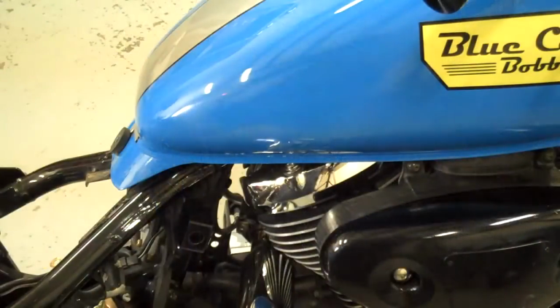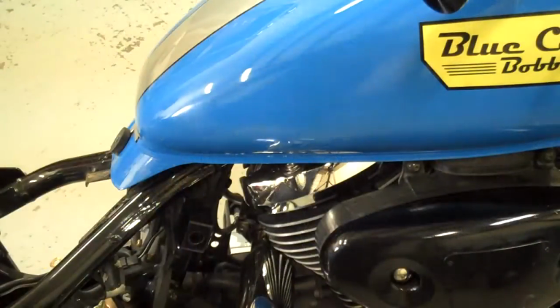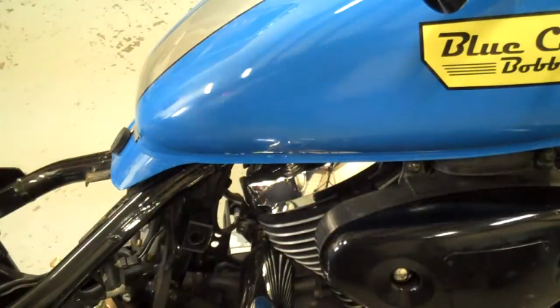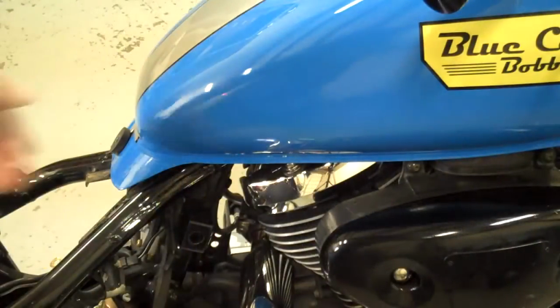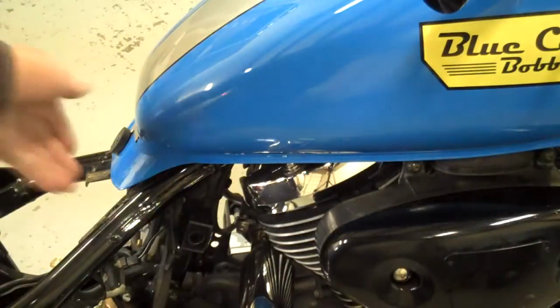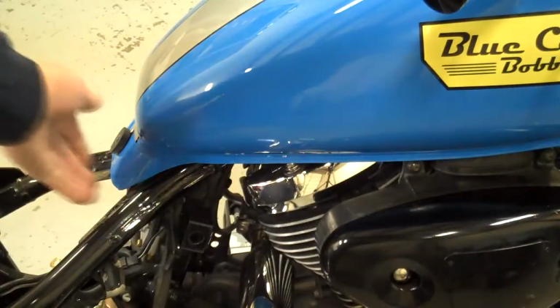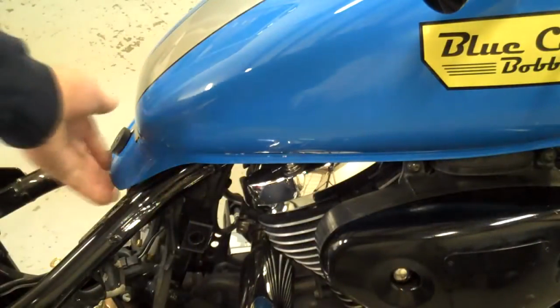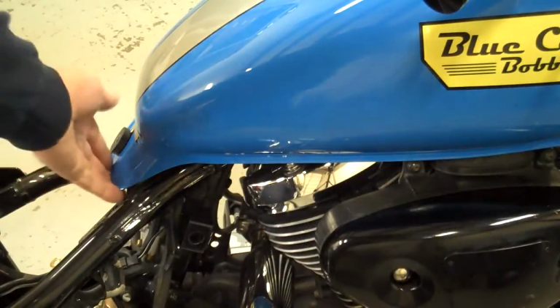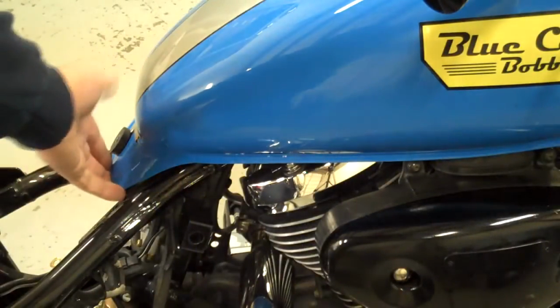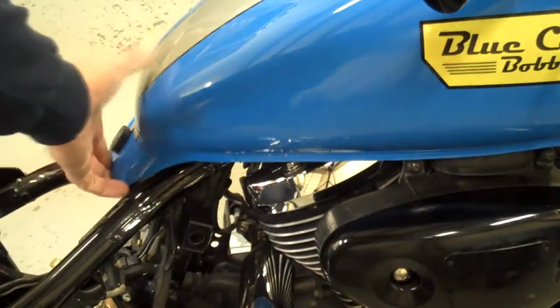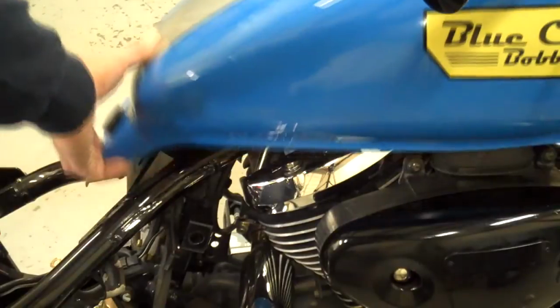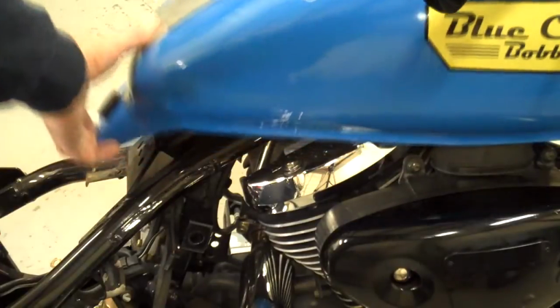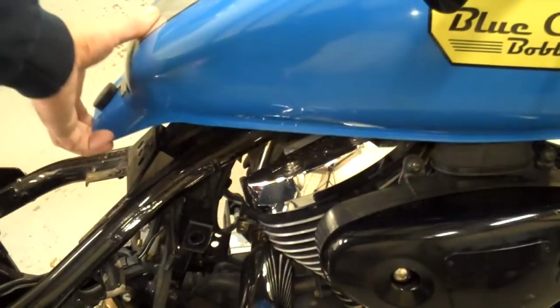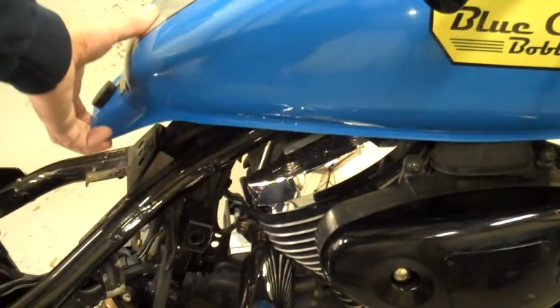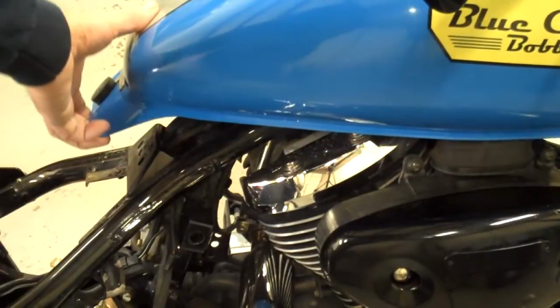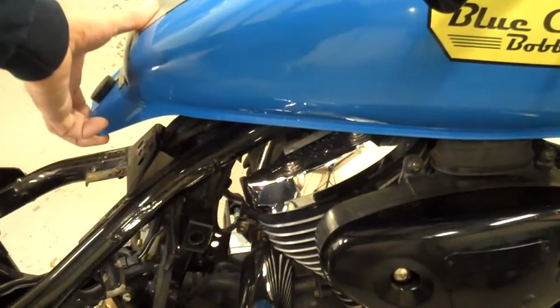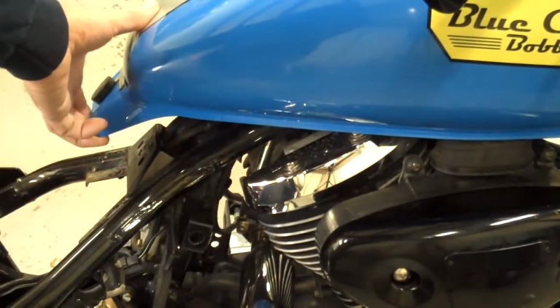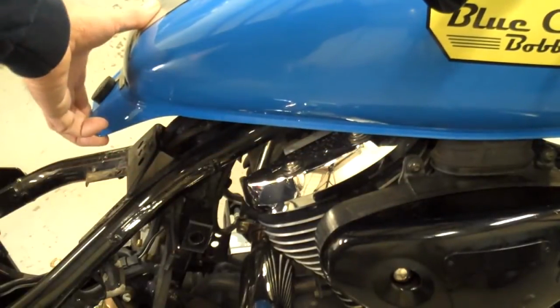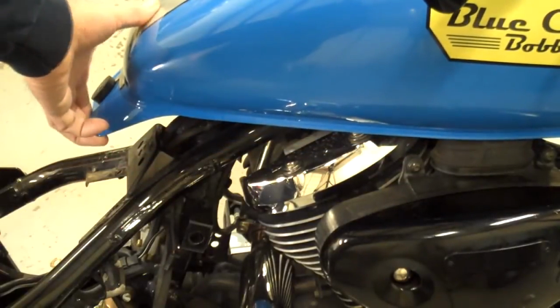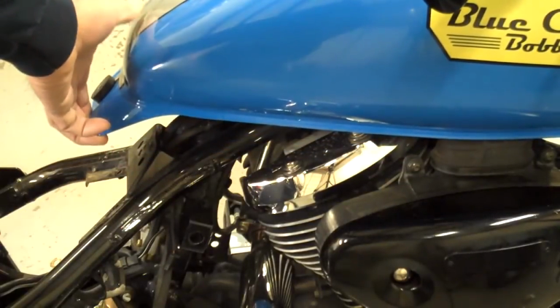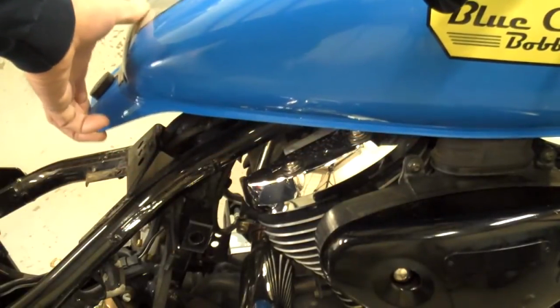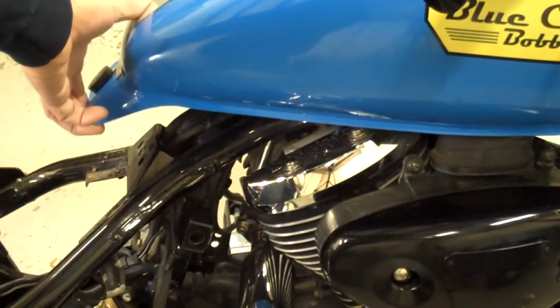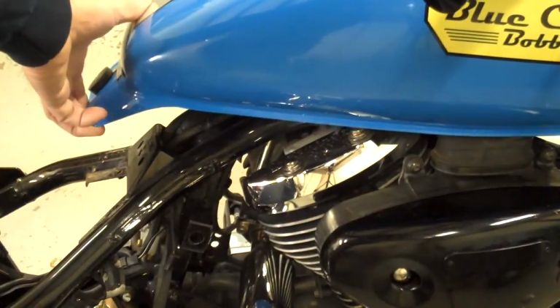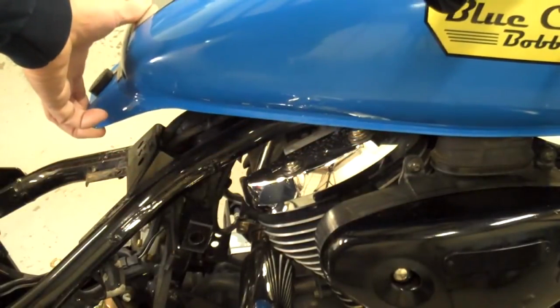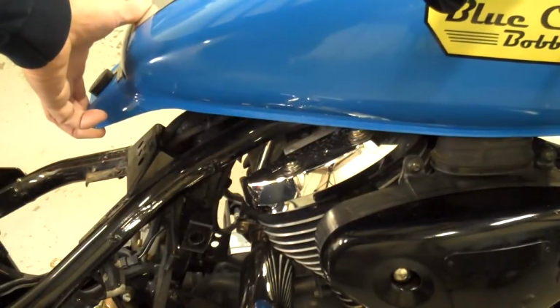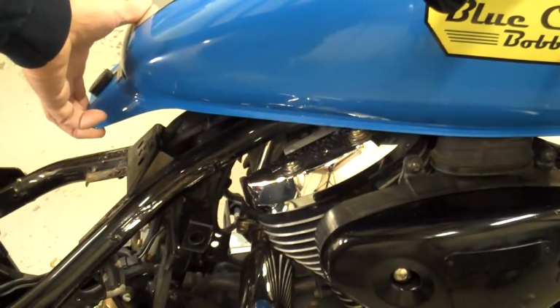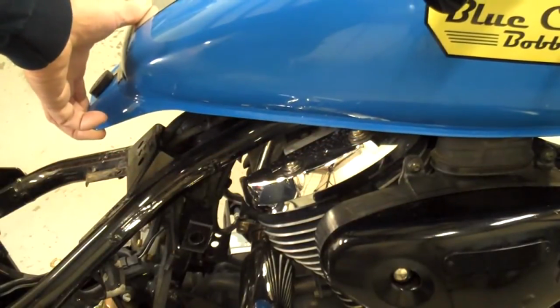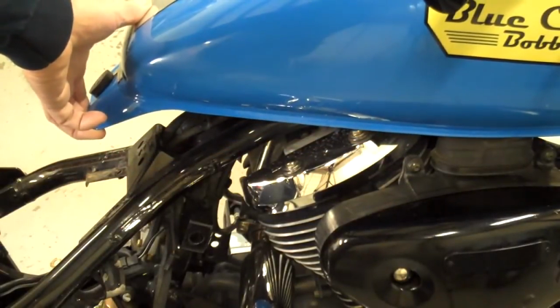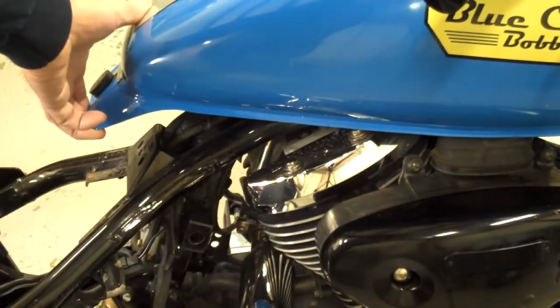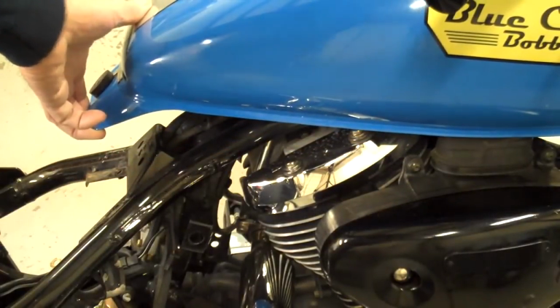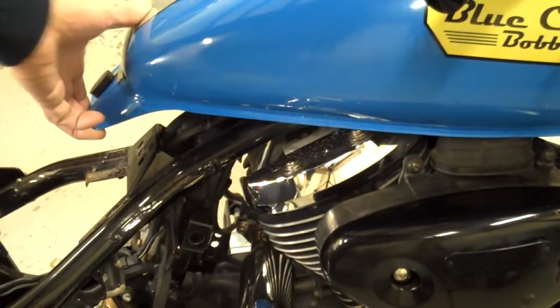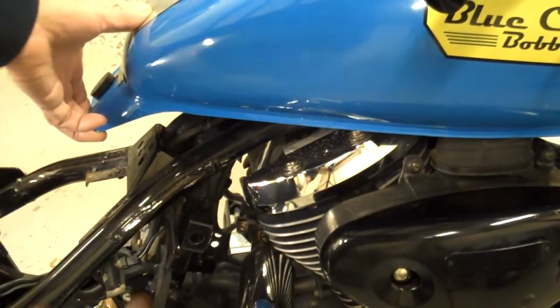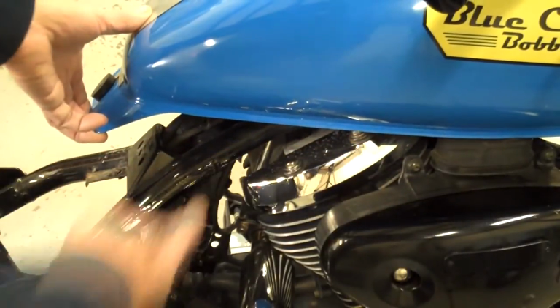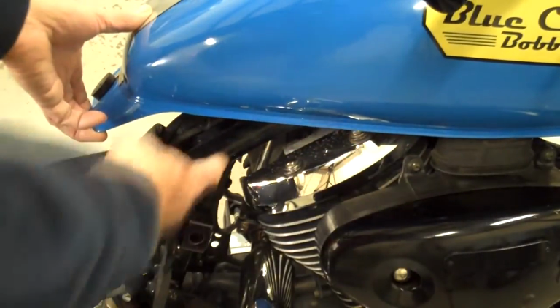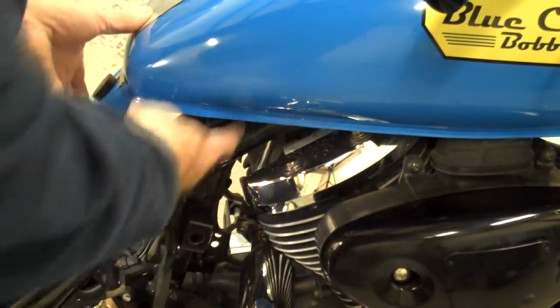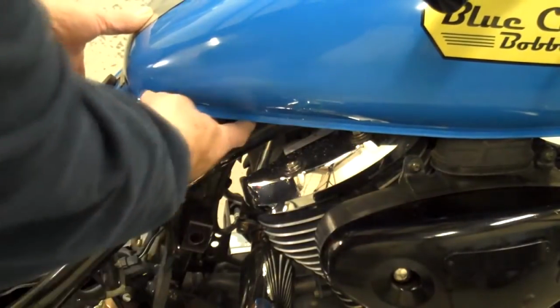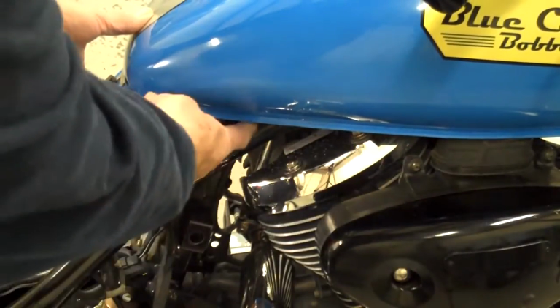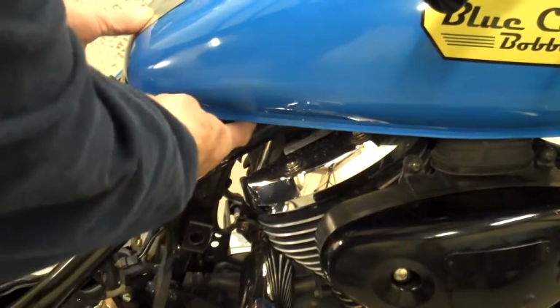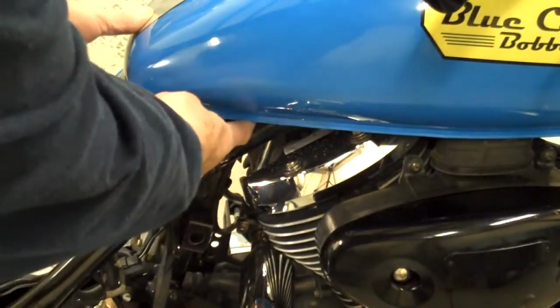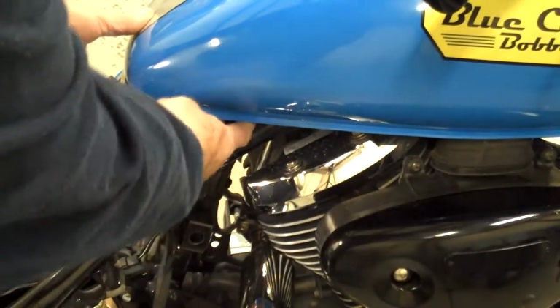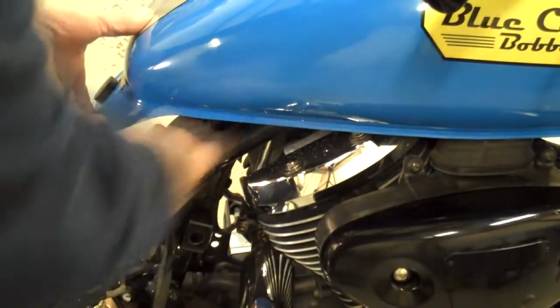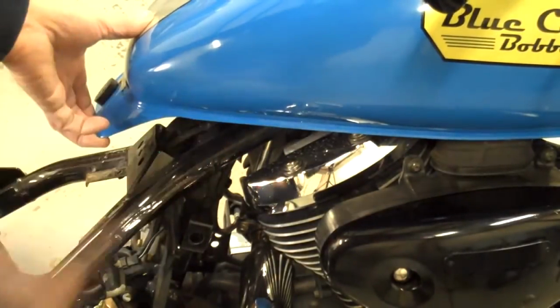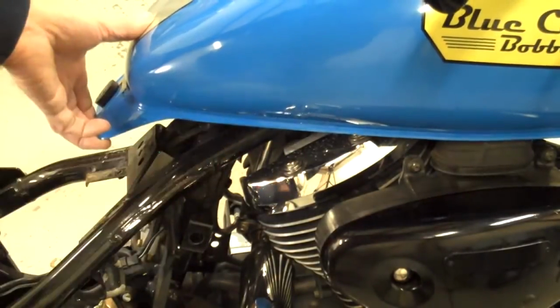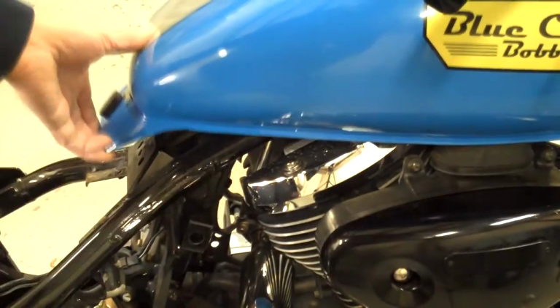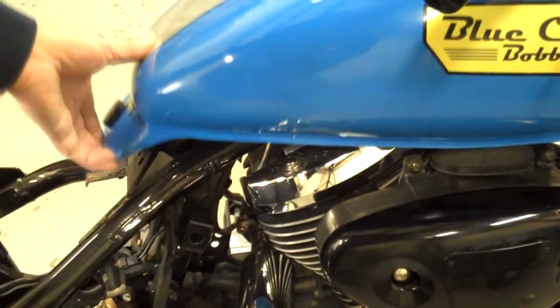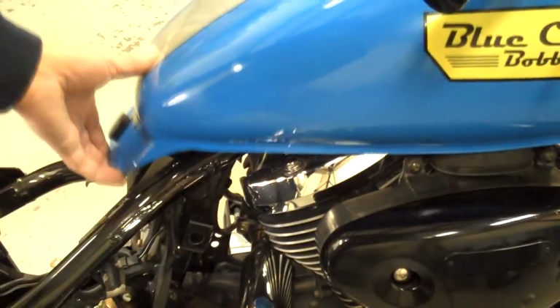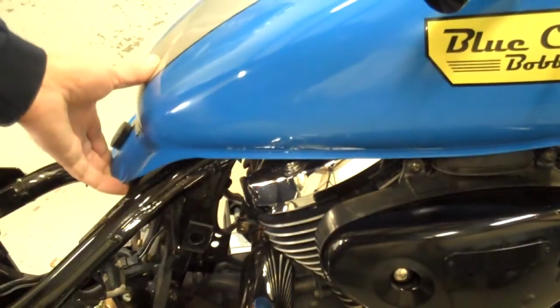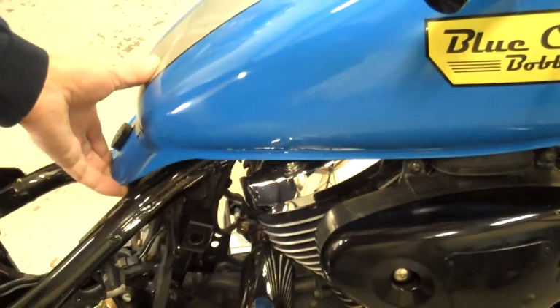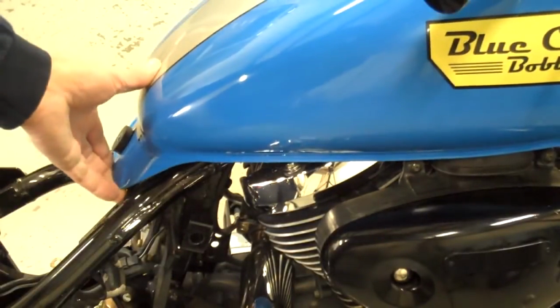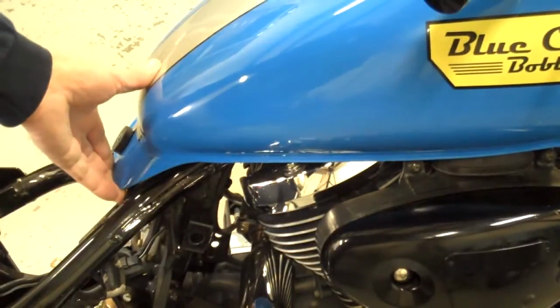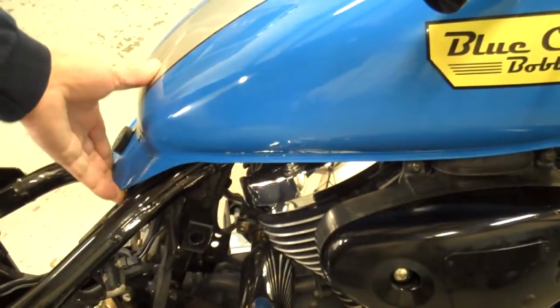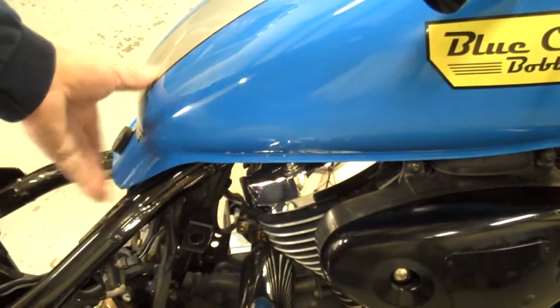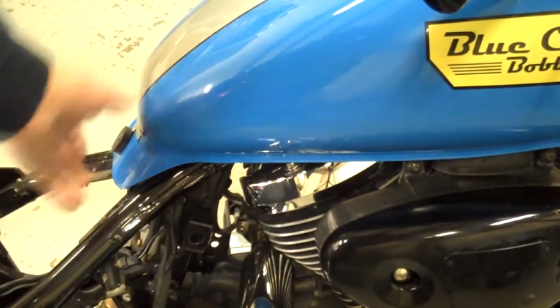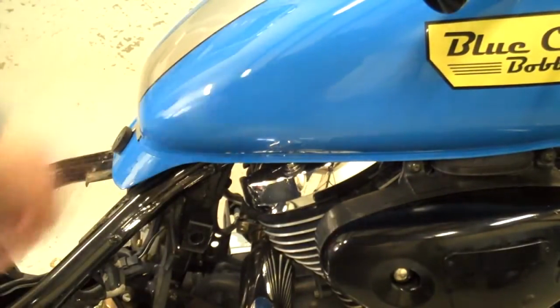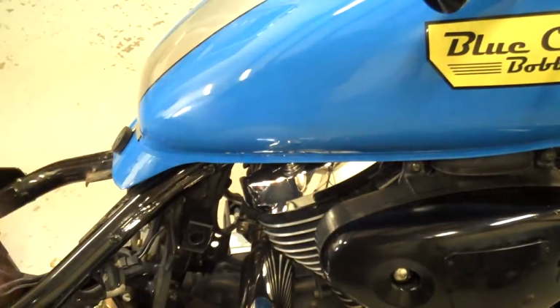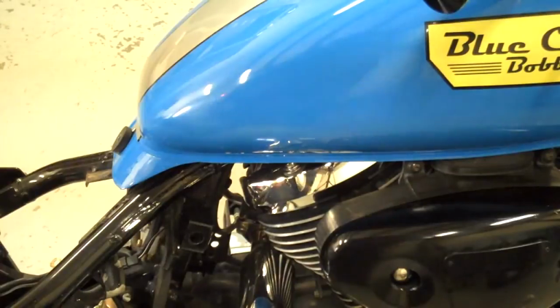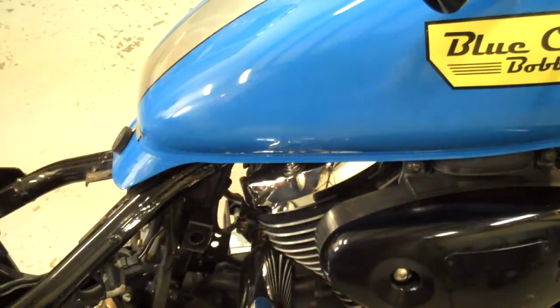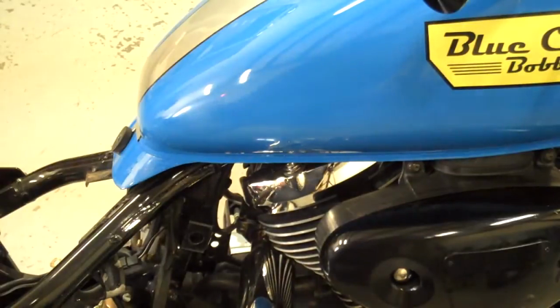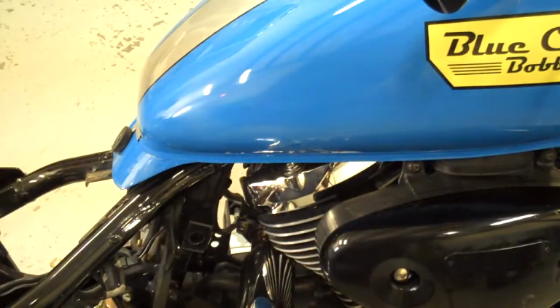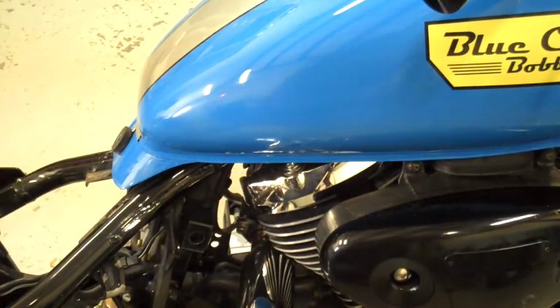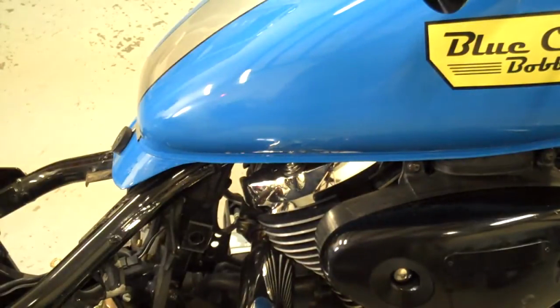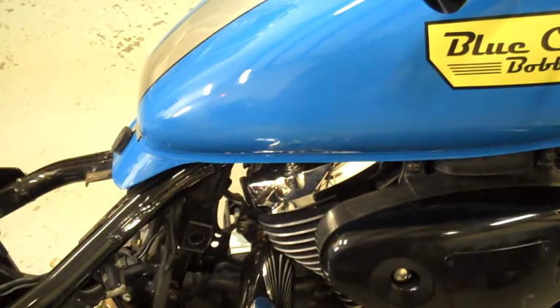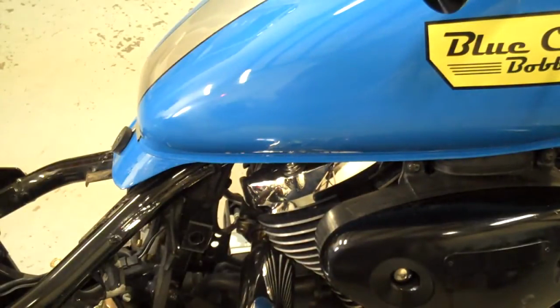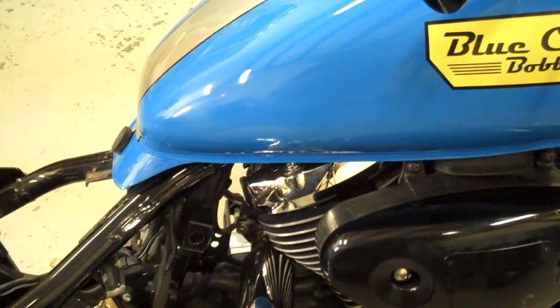Don't forget to lift your tank up in the back and plug that connector in under there. That's really important — you don't want to get all that hooked up and then forget that.